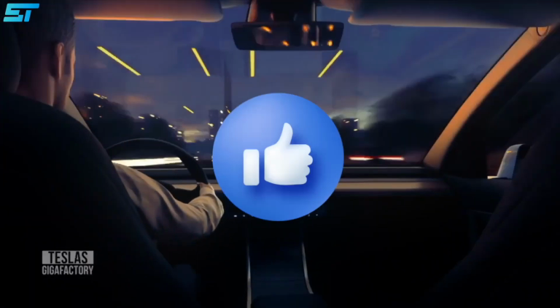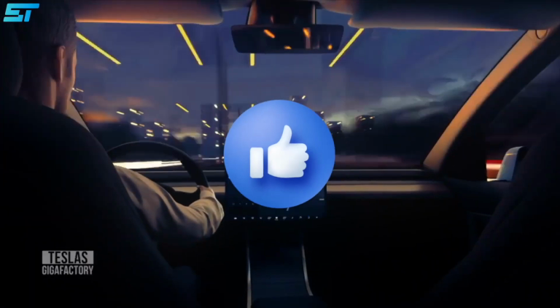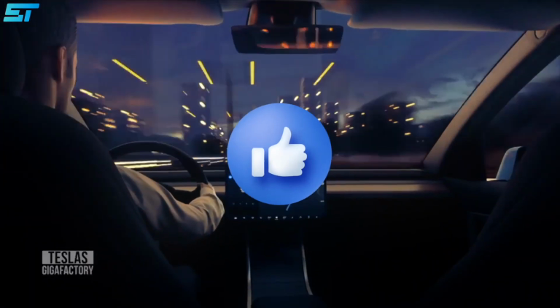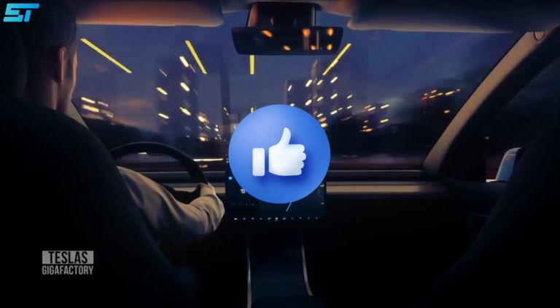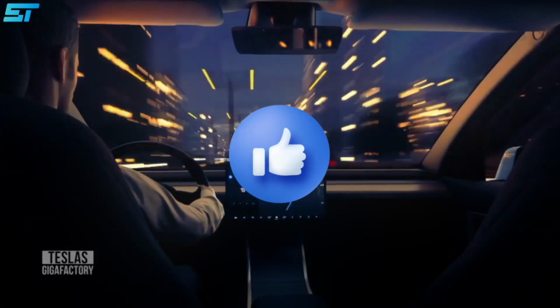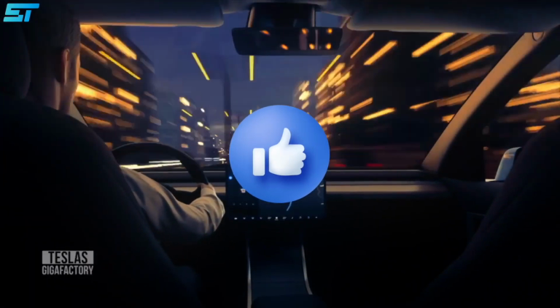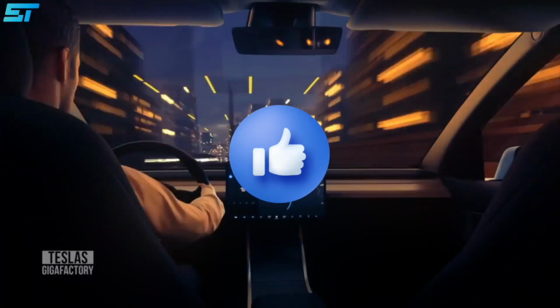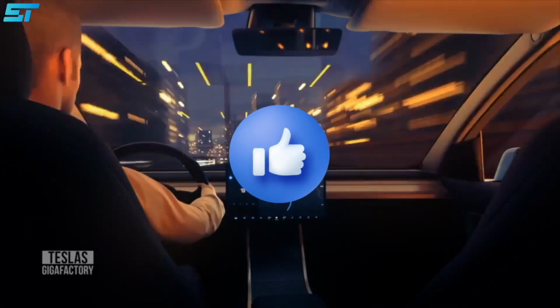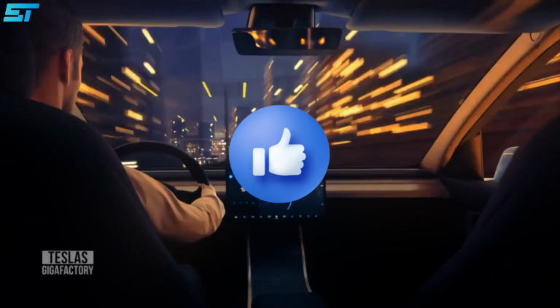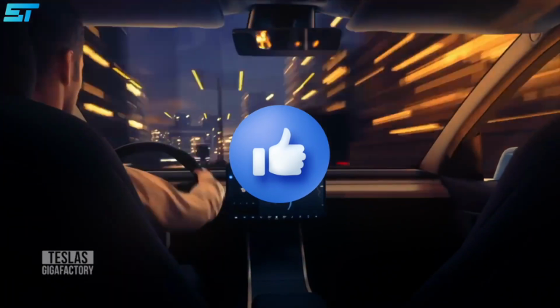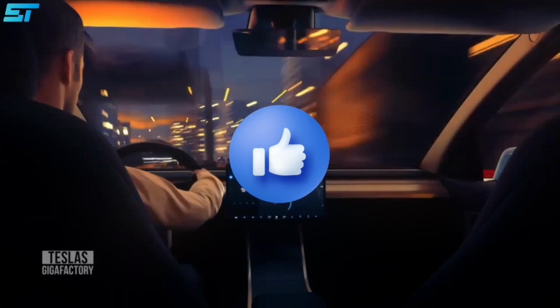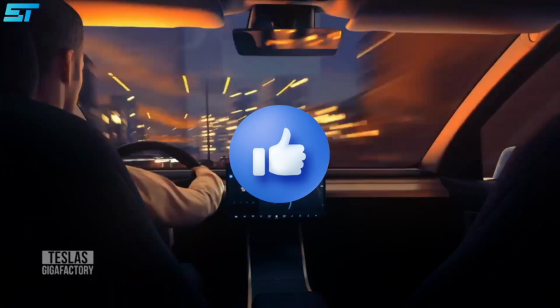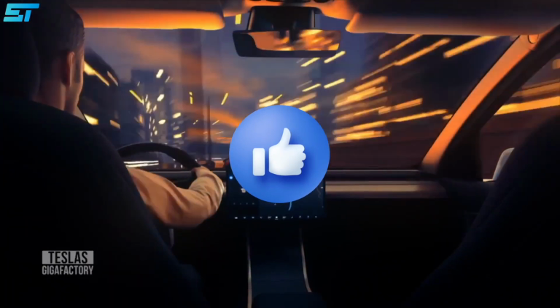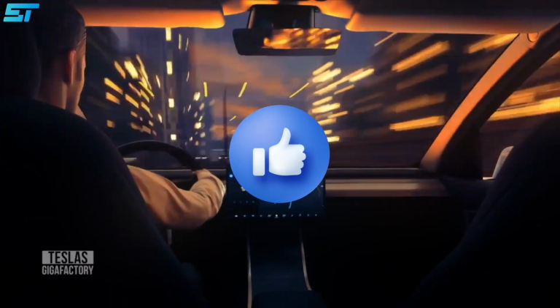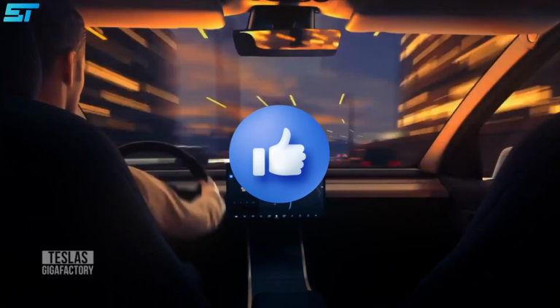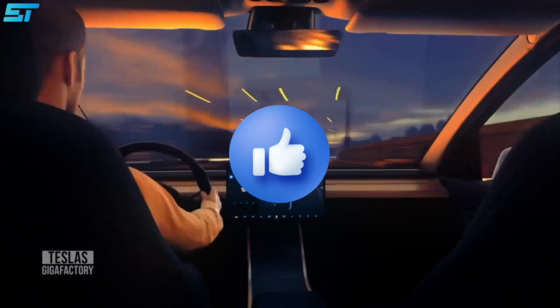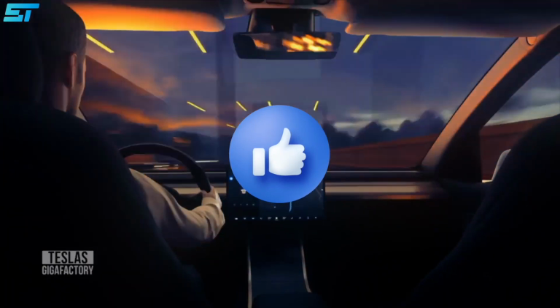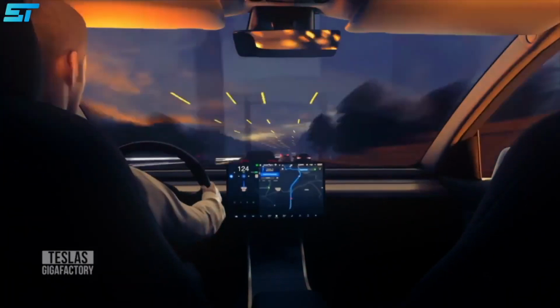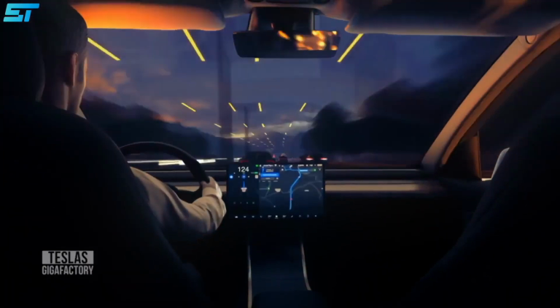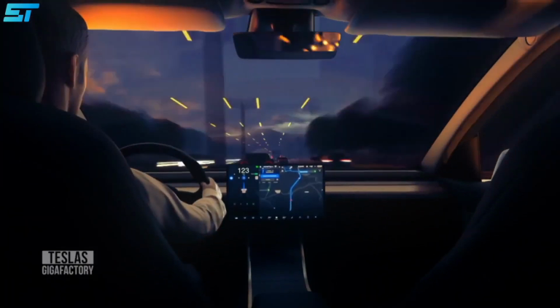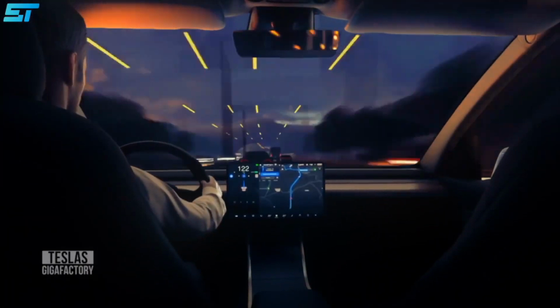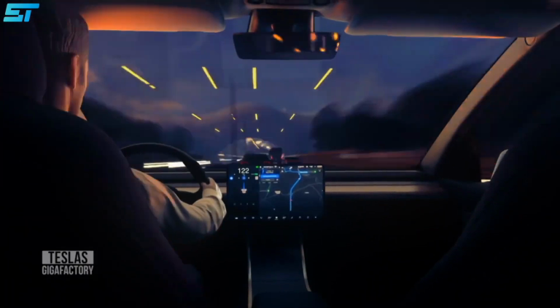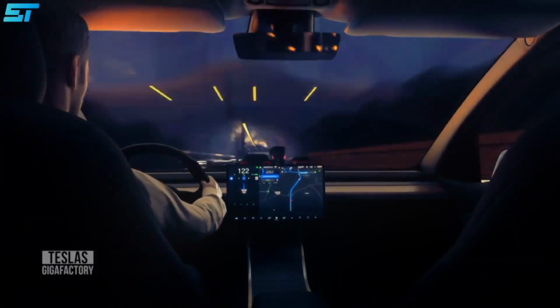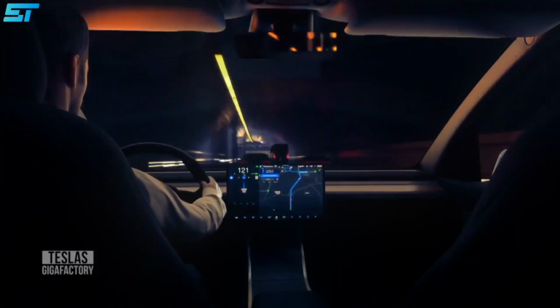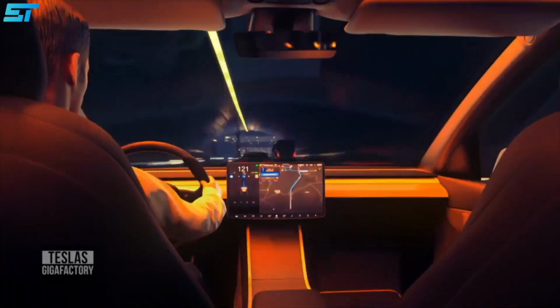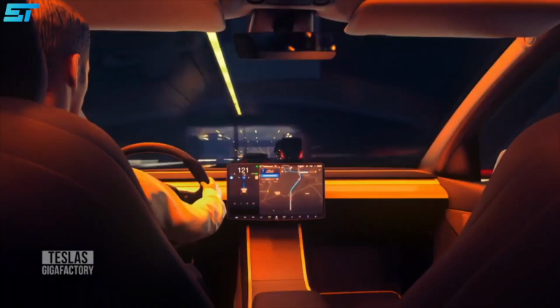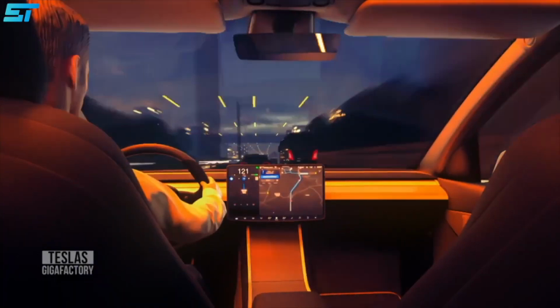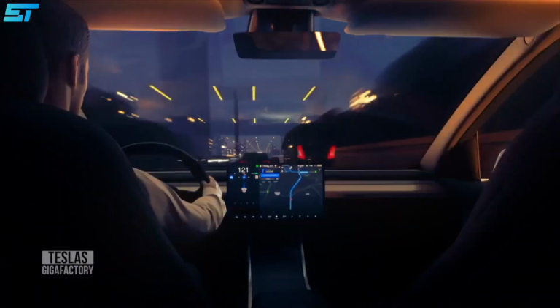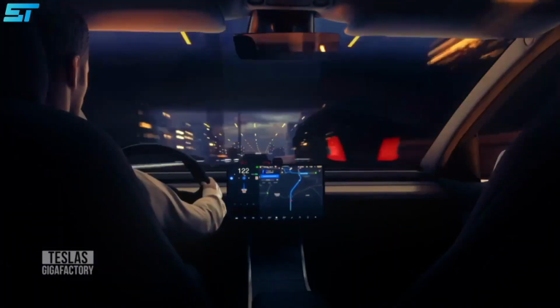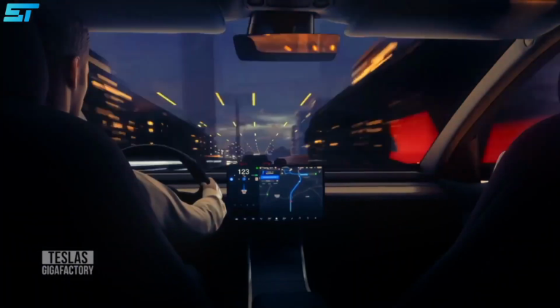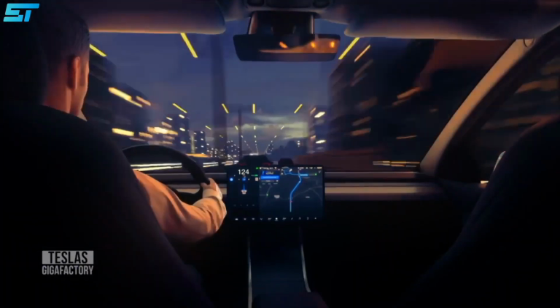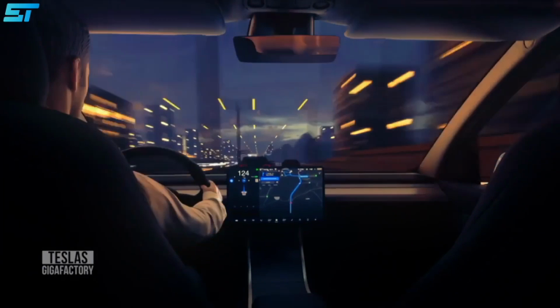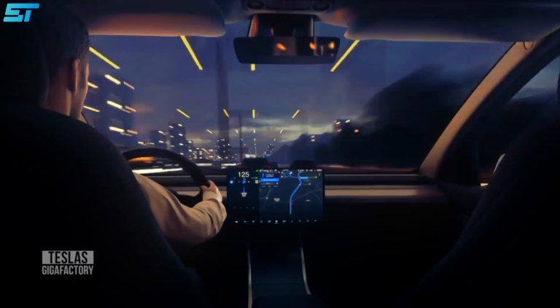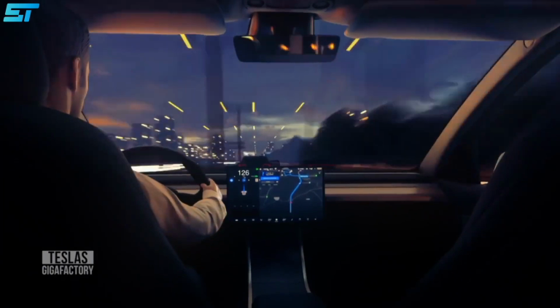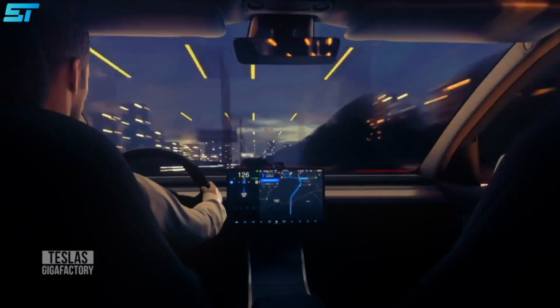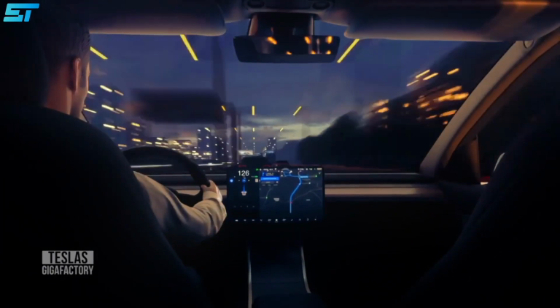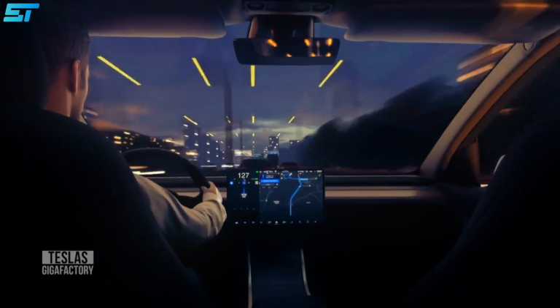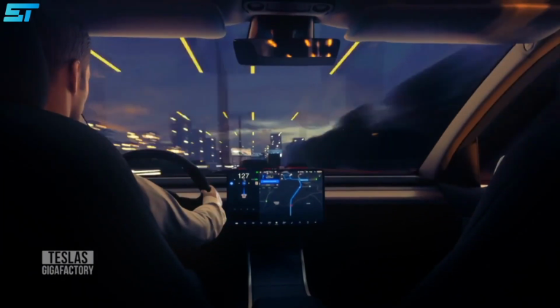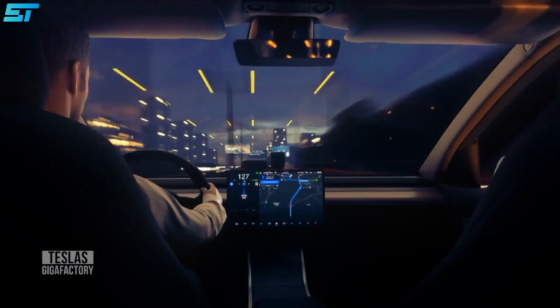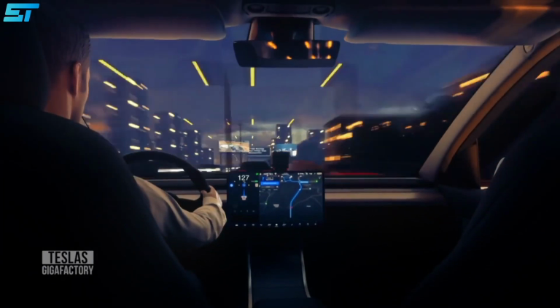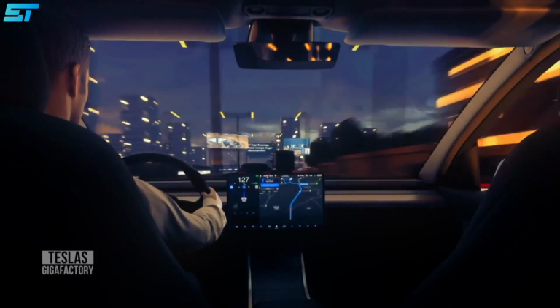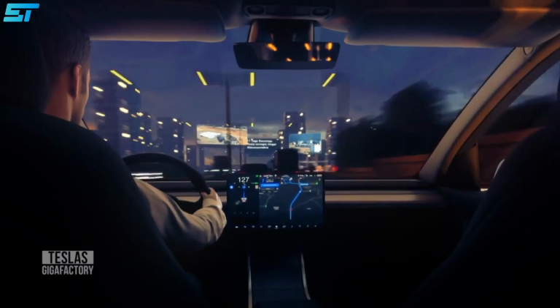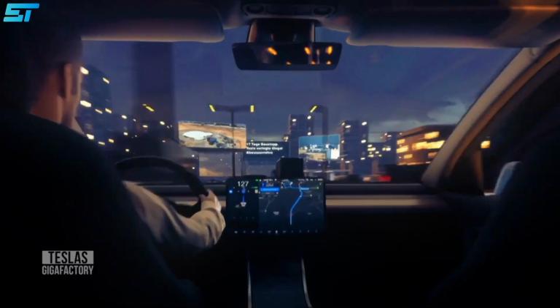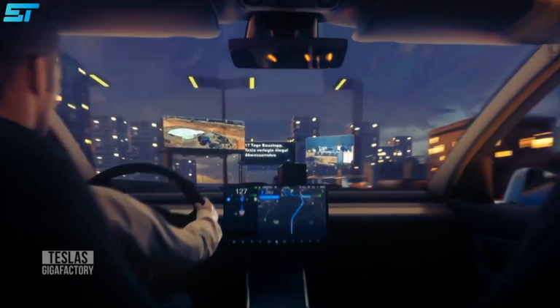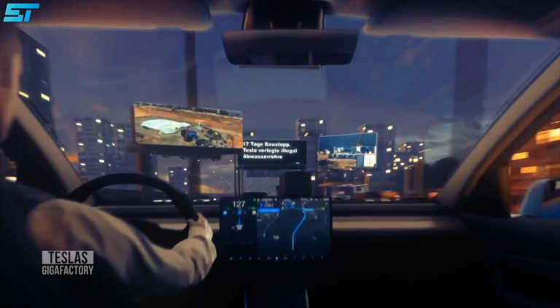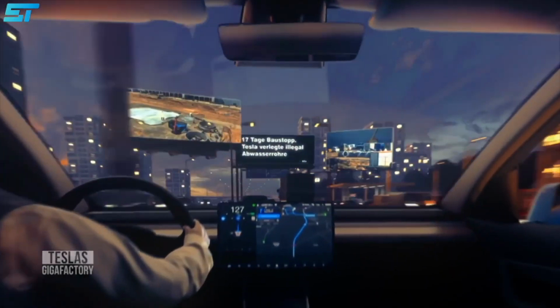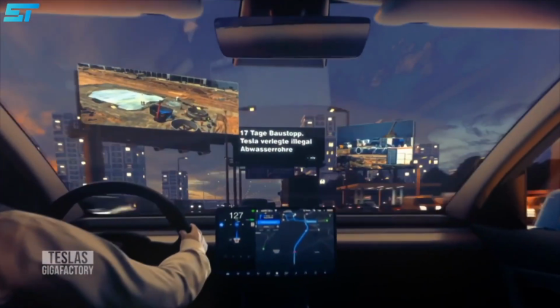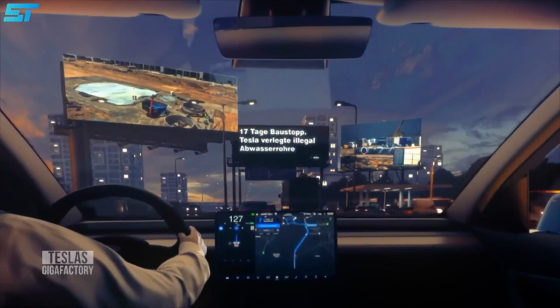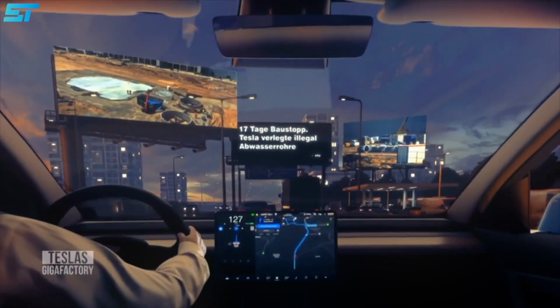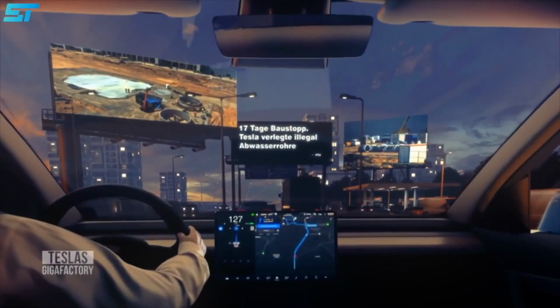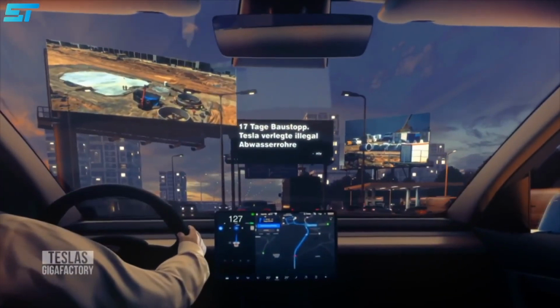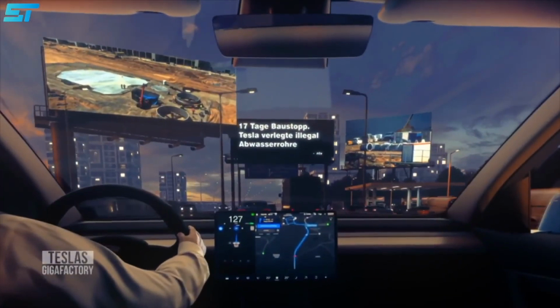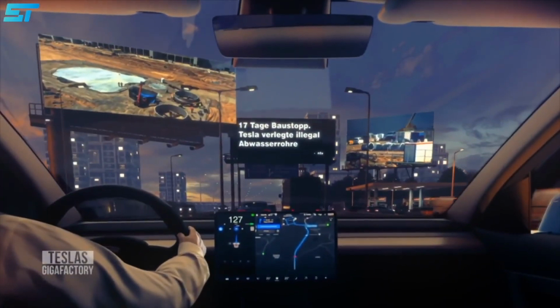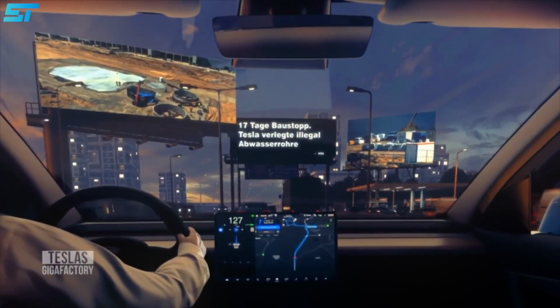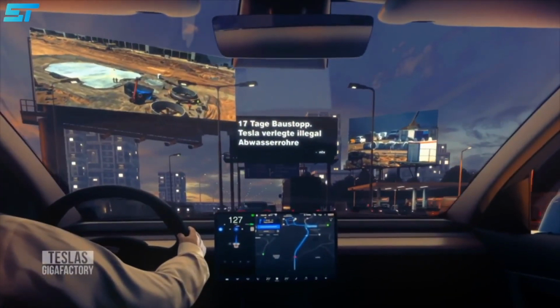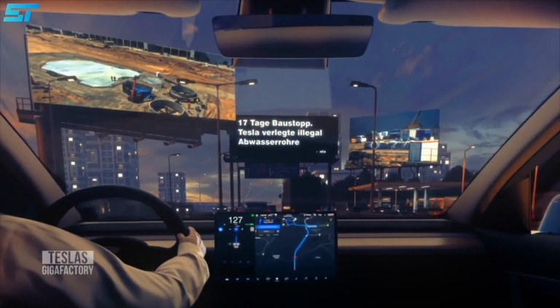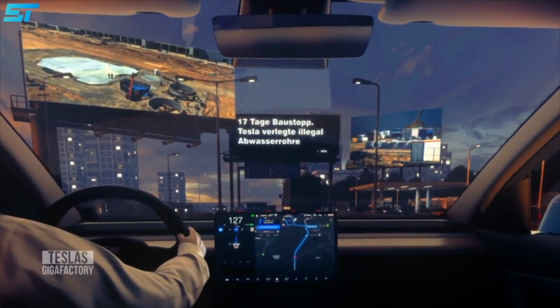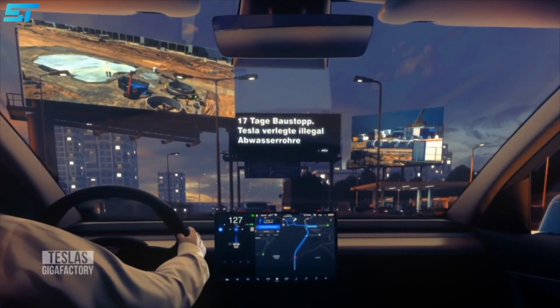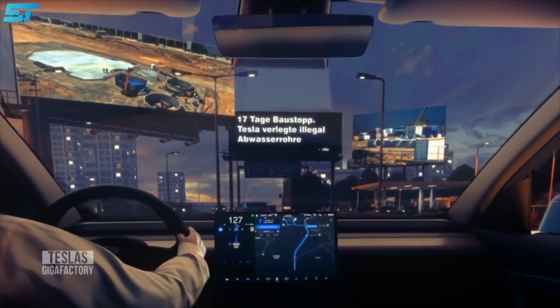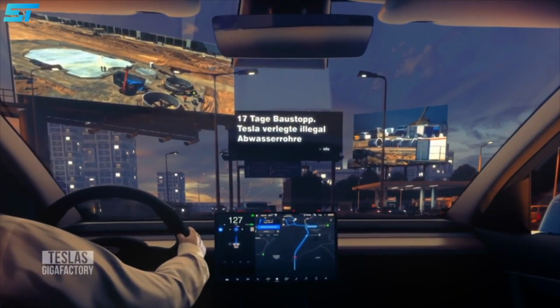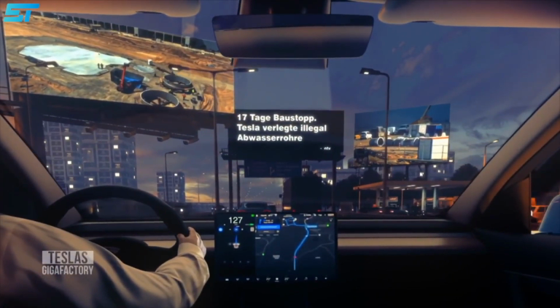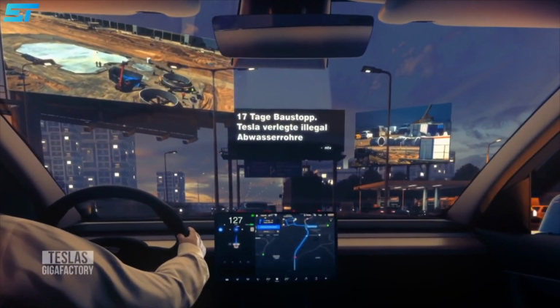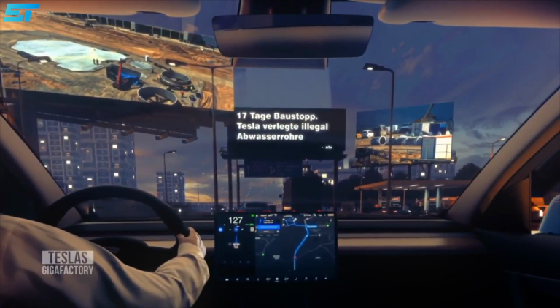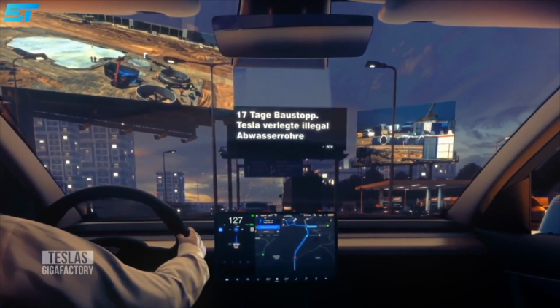Please hit the like button and subscribe to Stuffbox Tech for exclusive news coverage and interesting tech videos every day.